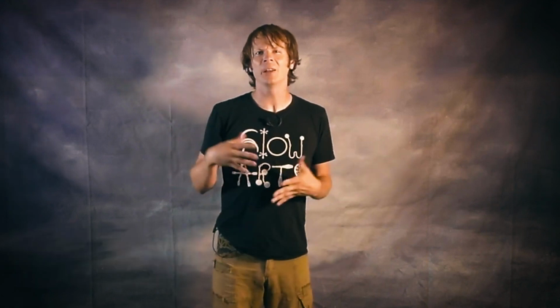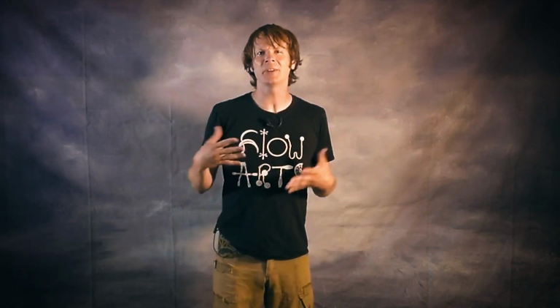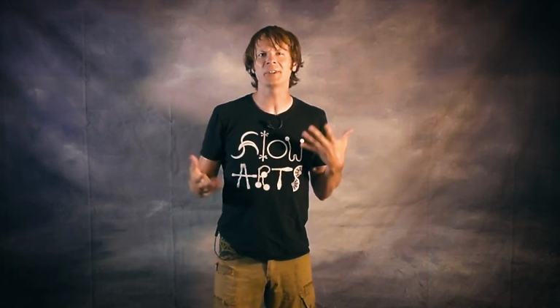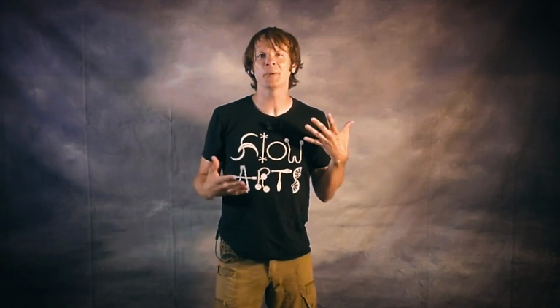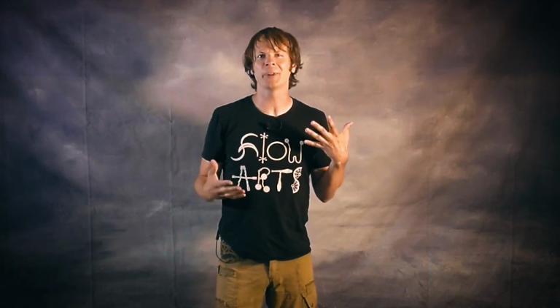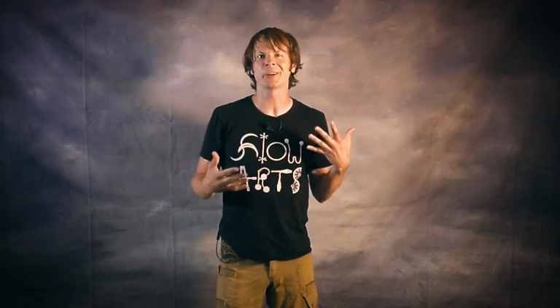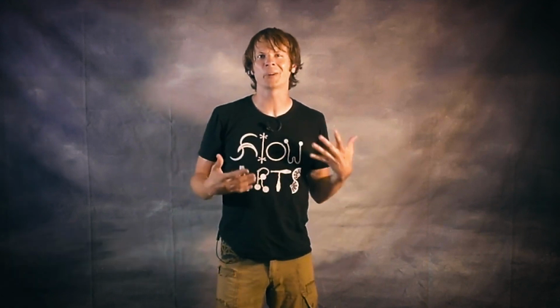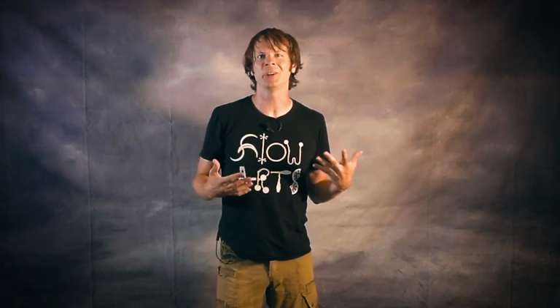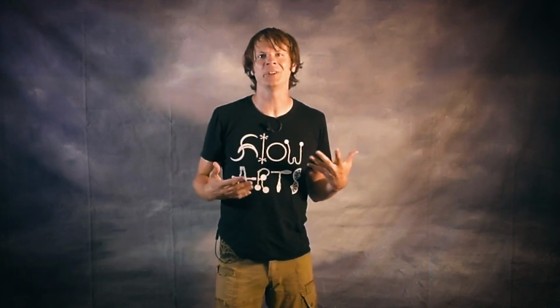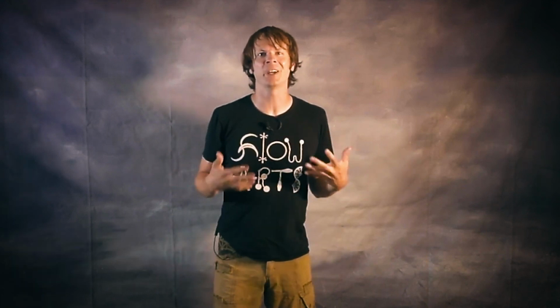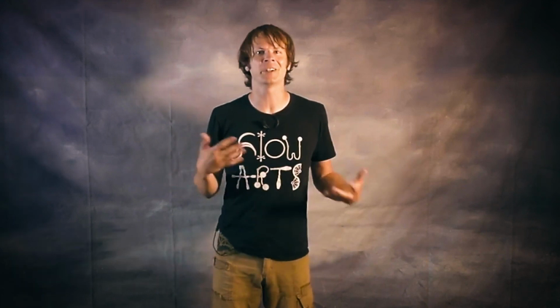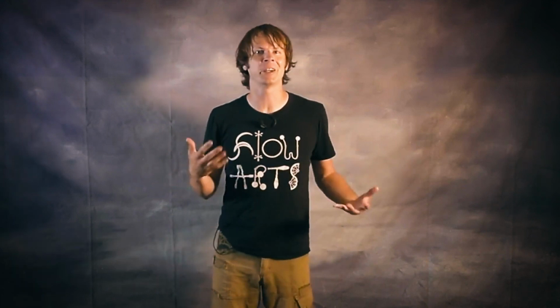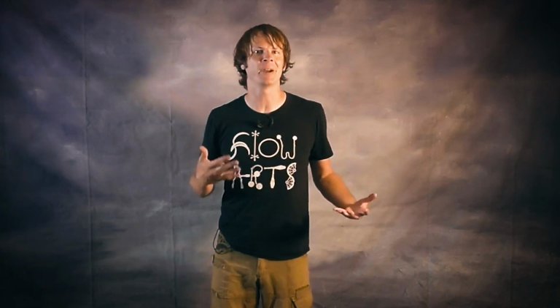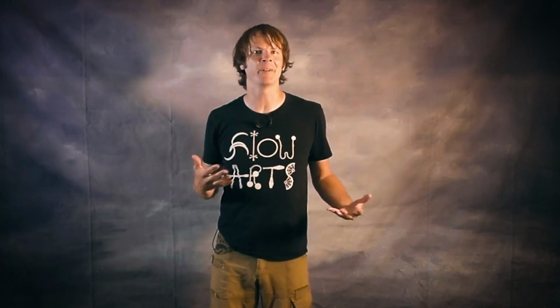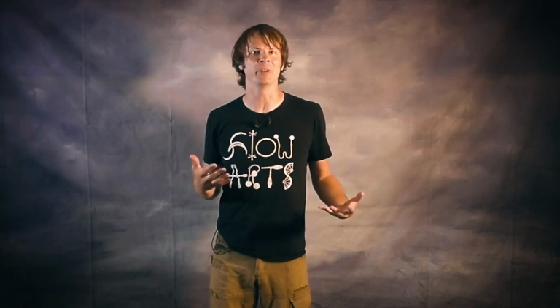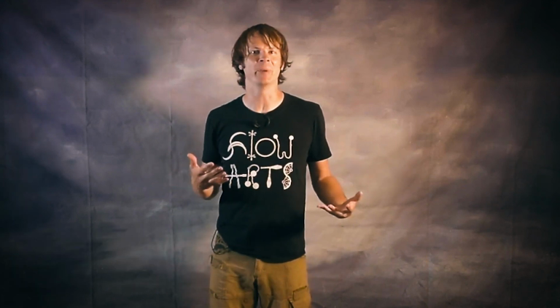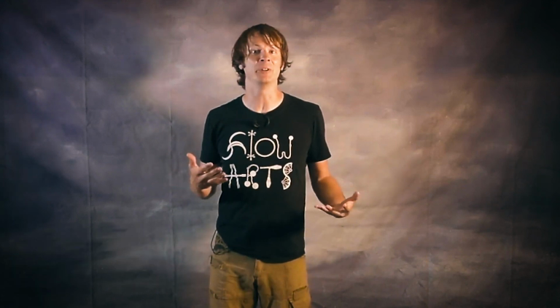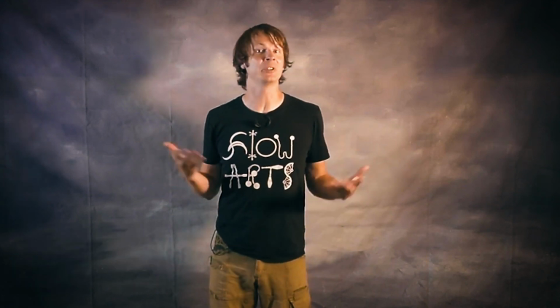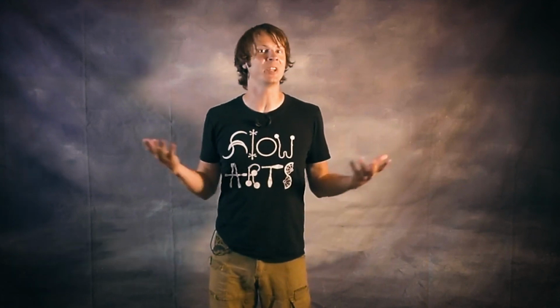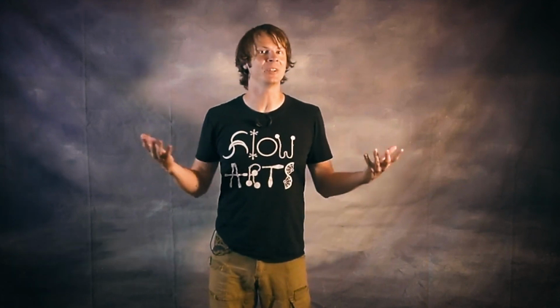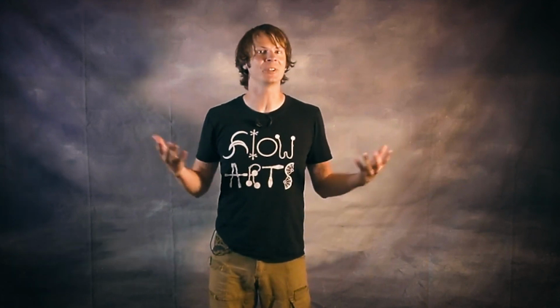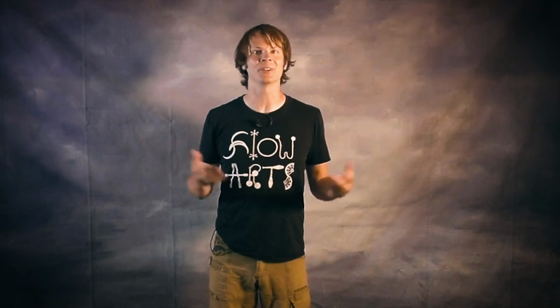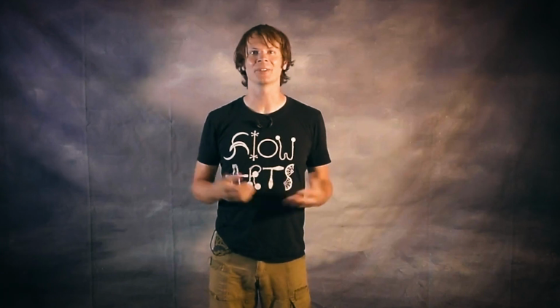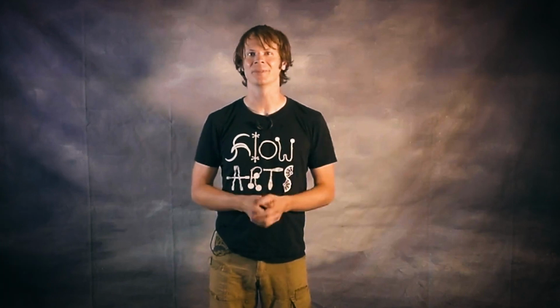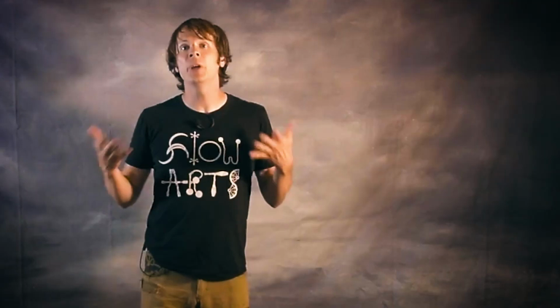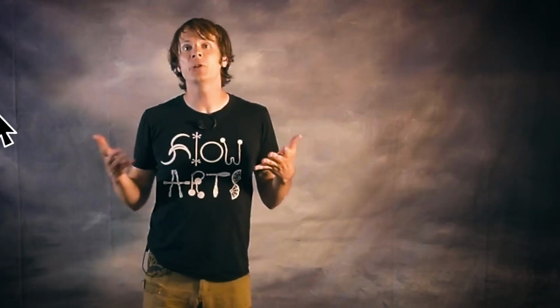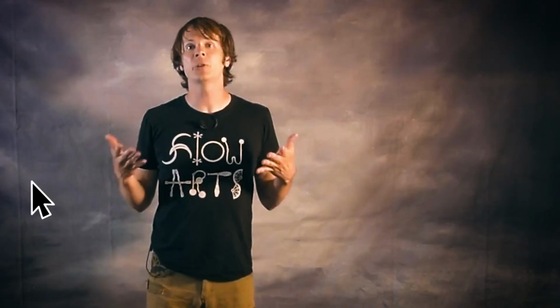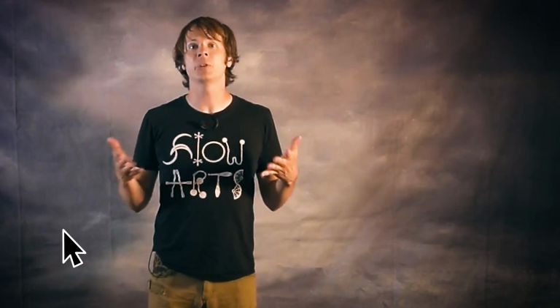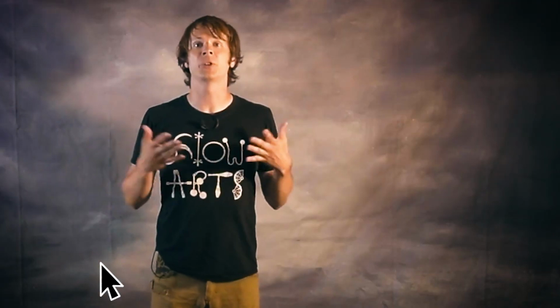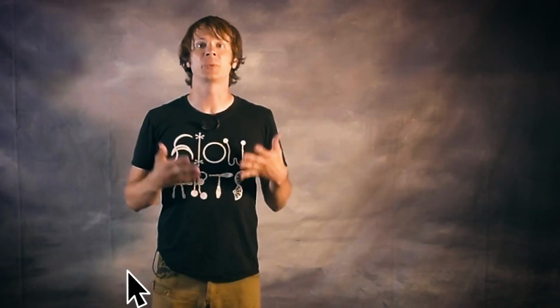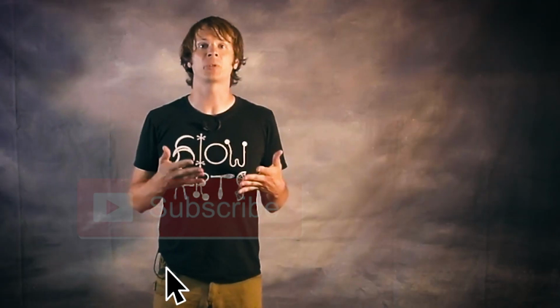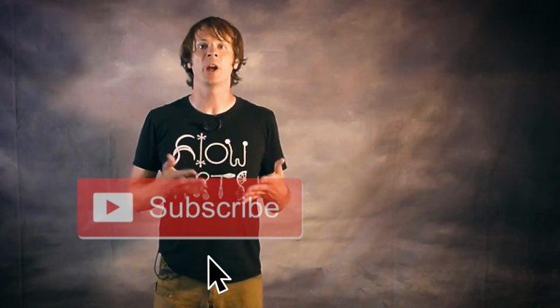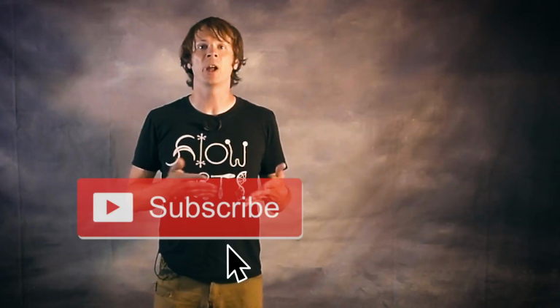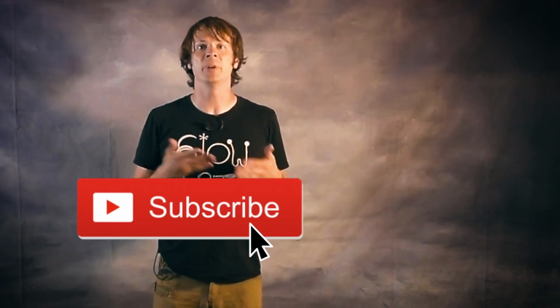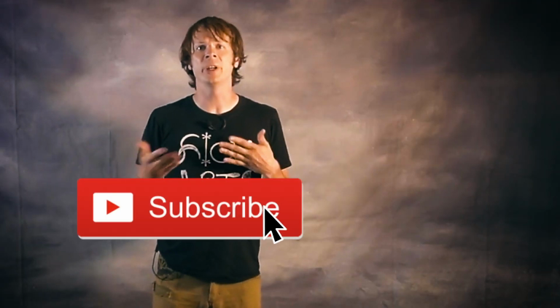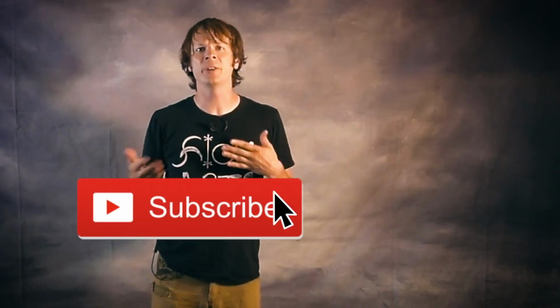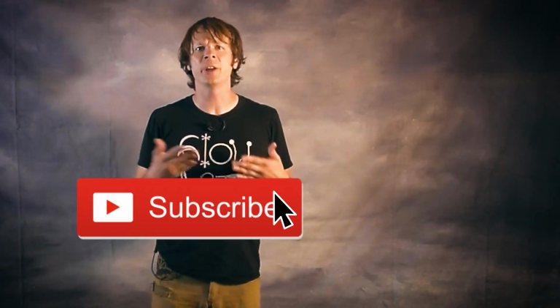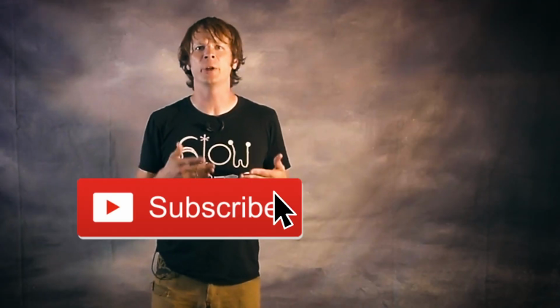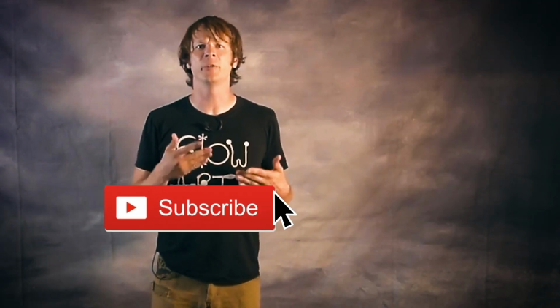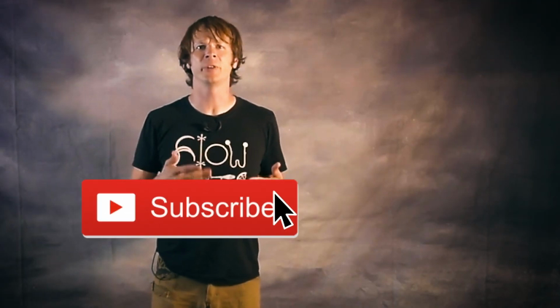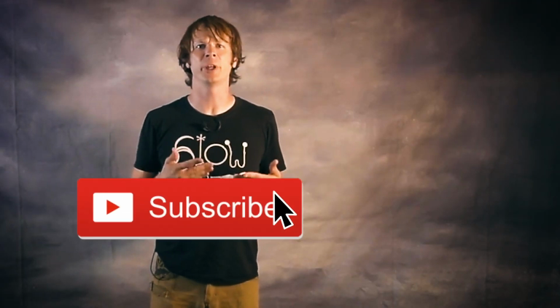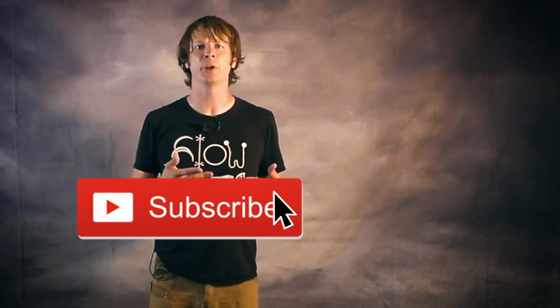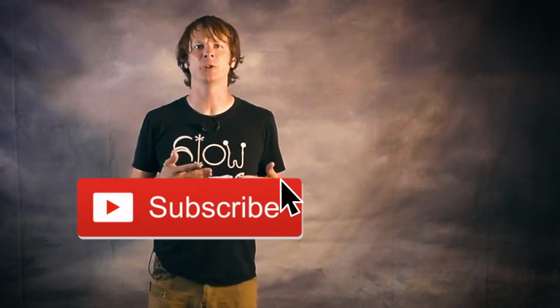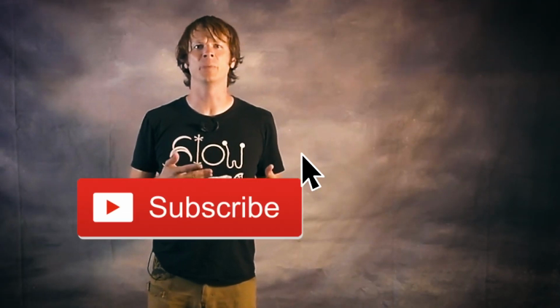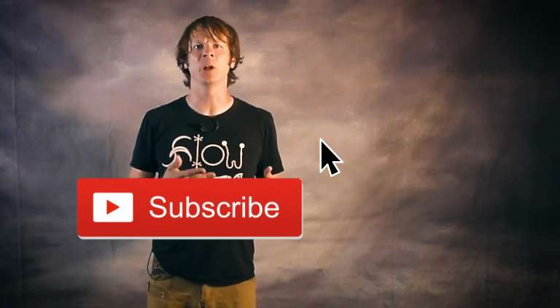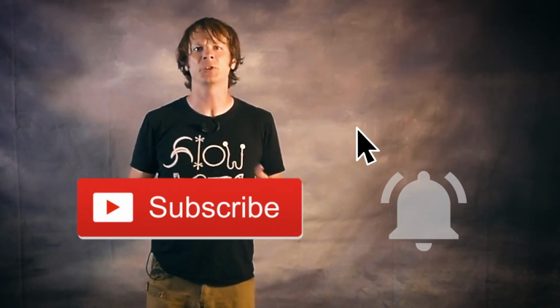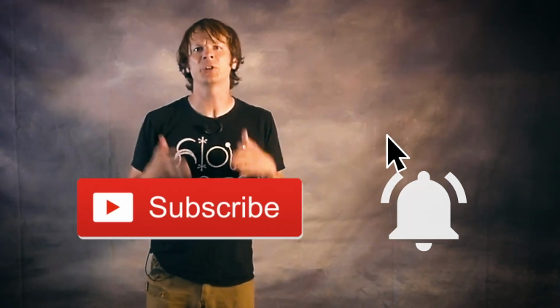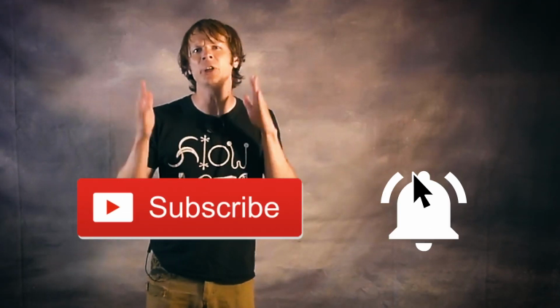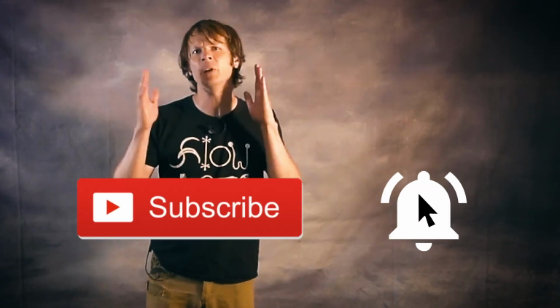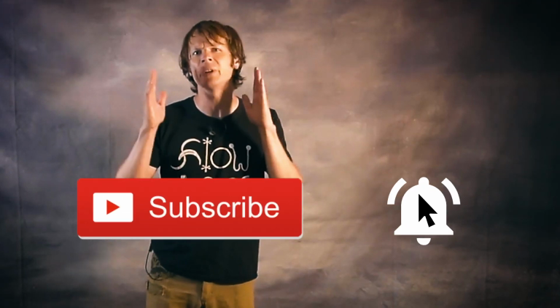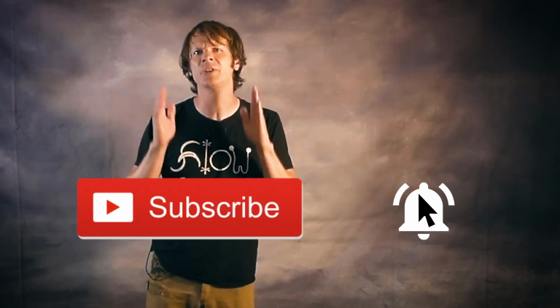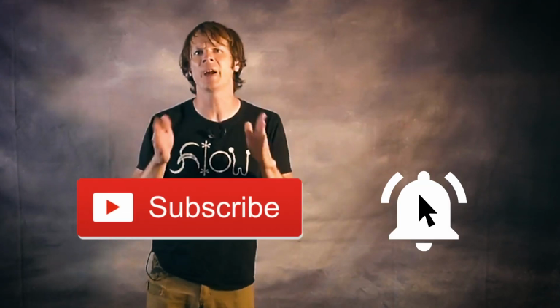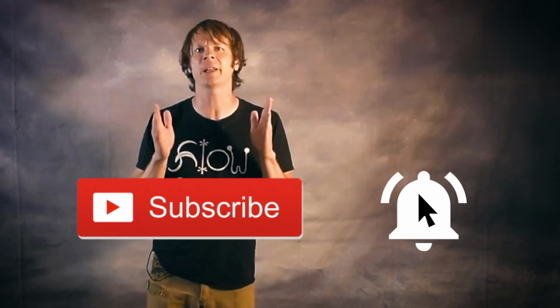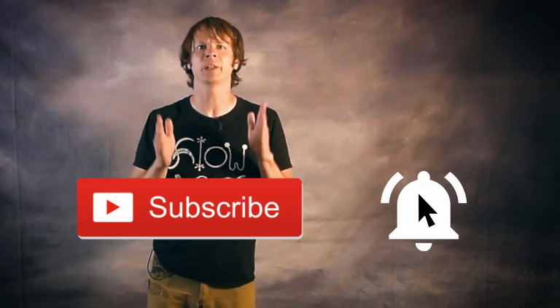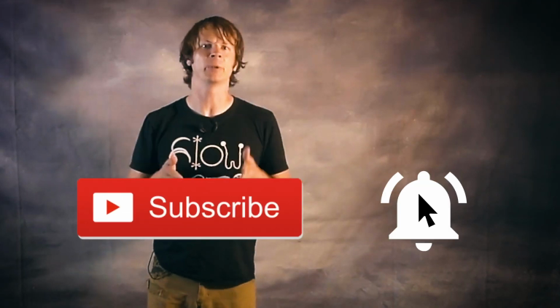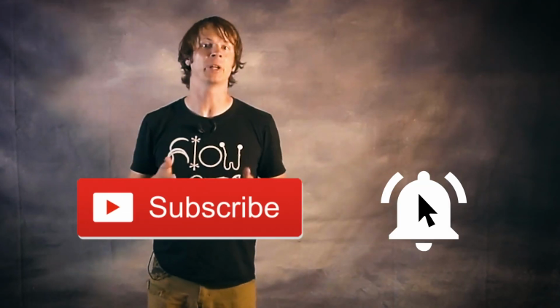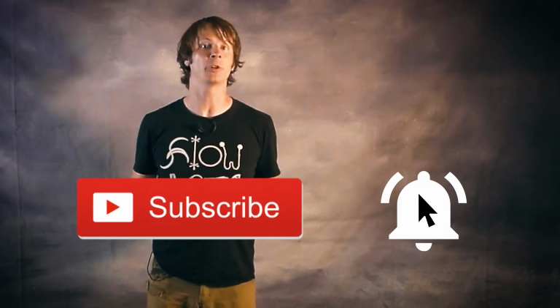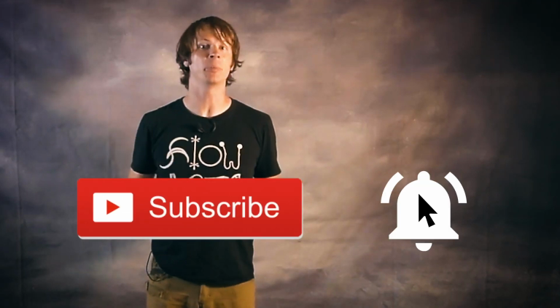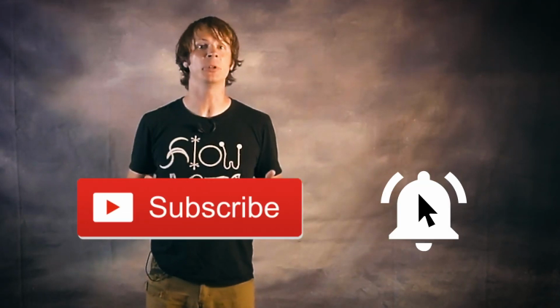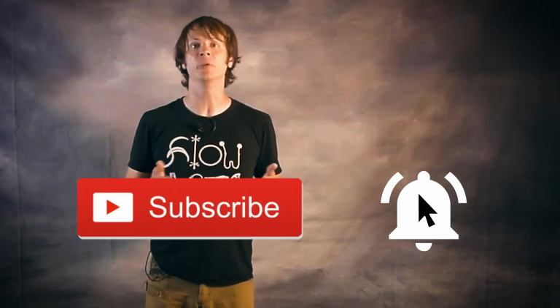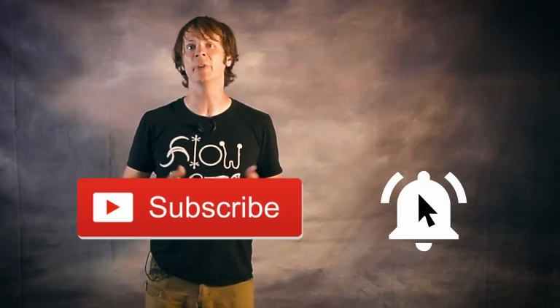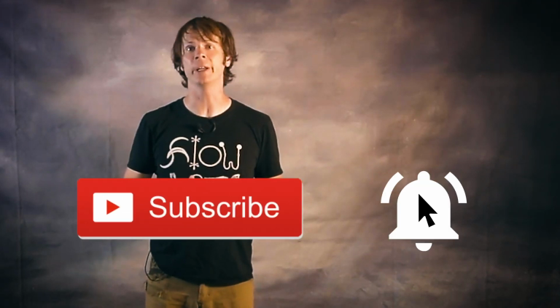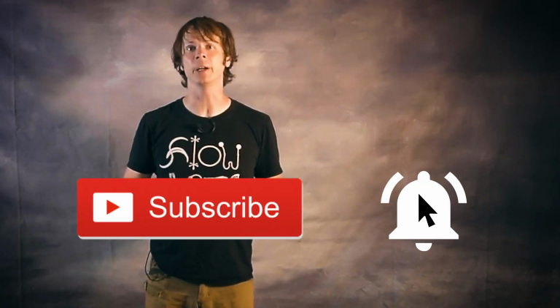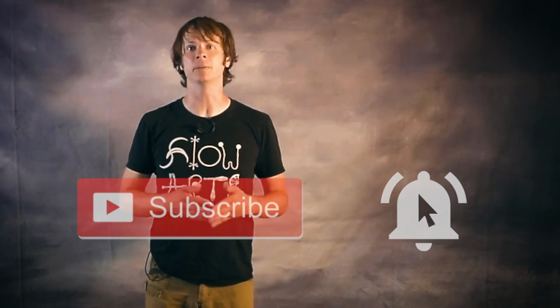Let's see where that crazy anti-gravity magic takes us. Make sure to subscribe and hit that notification bell so you know exactly when I drop a new video.